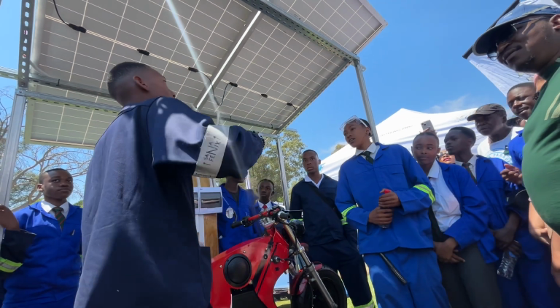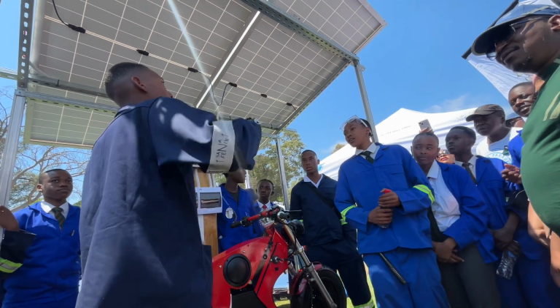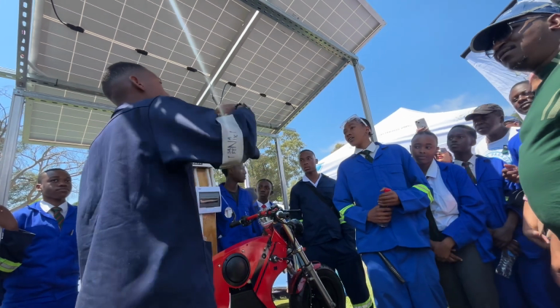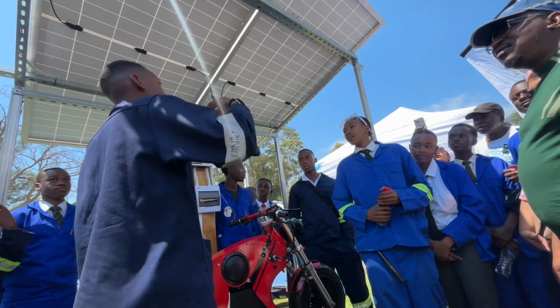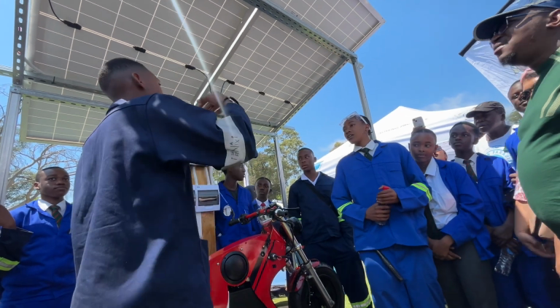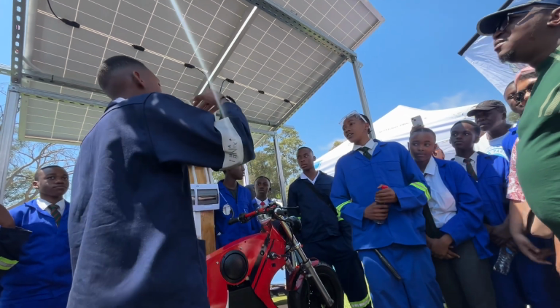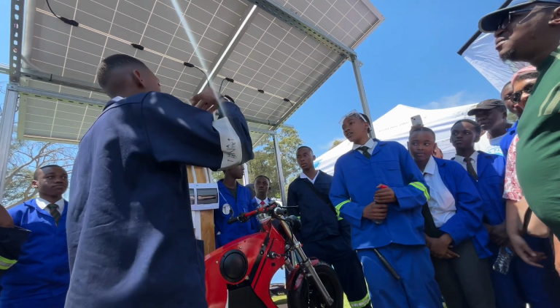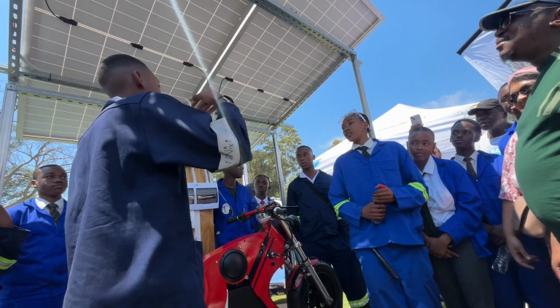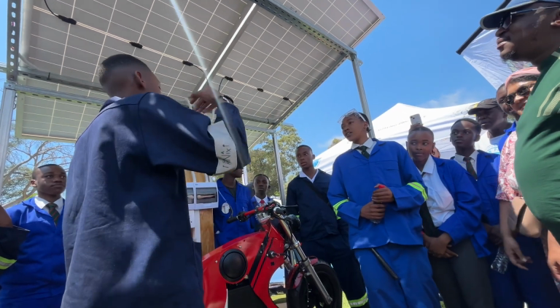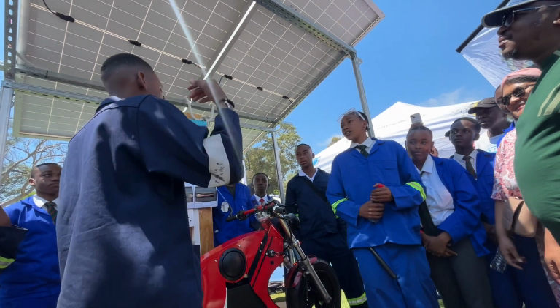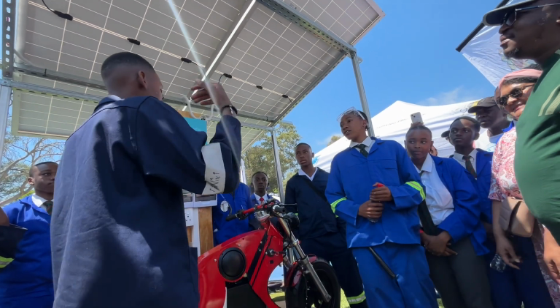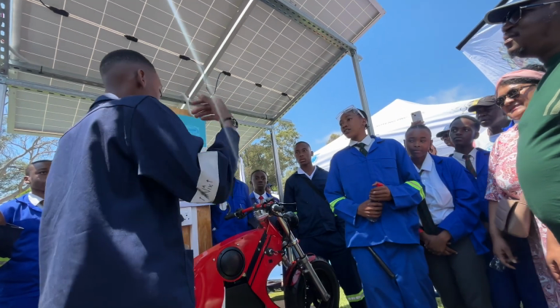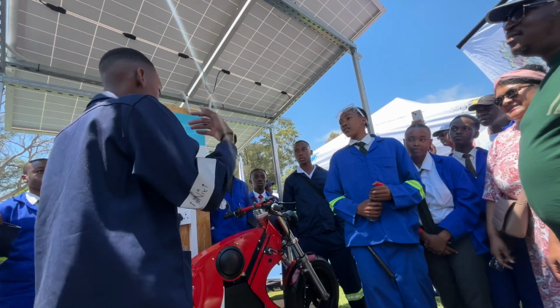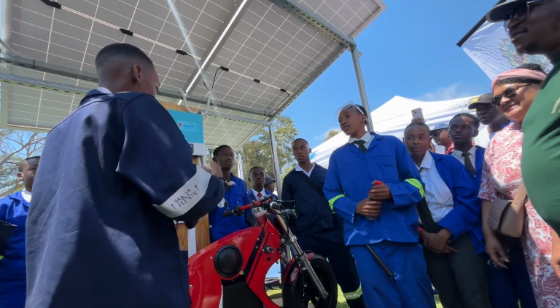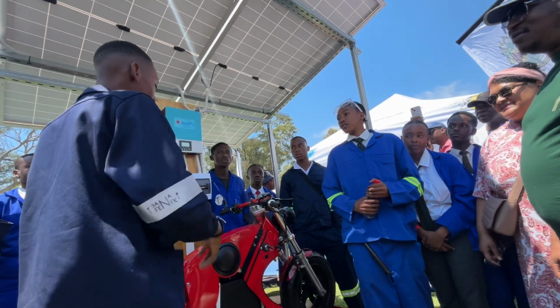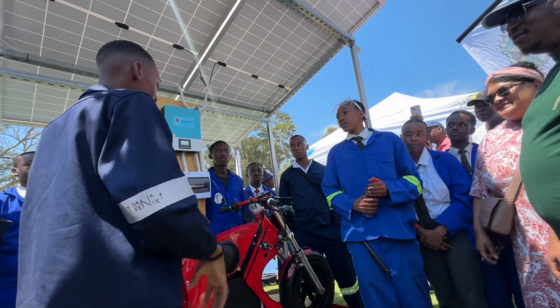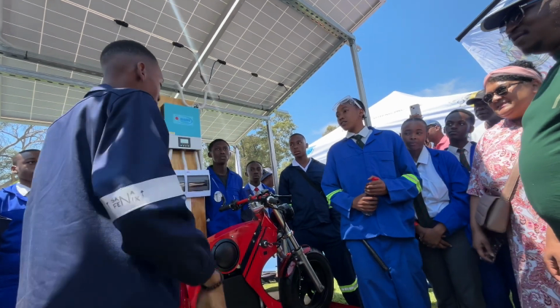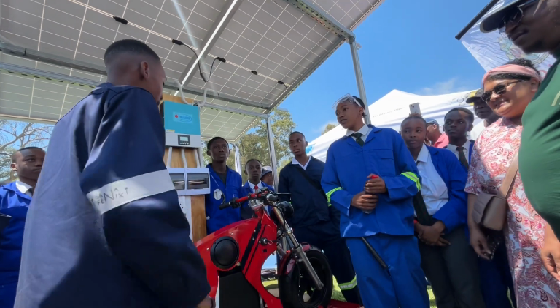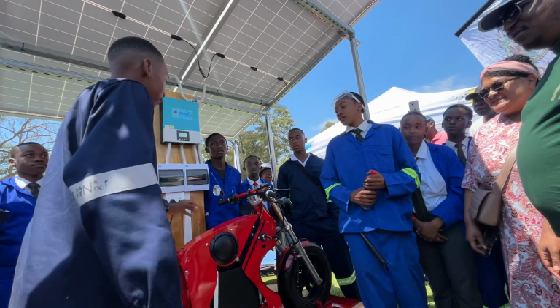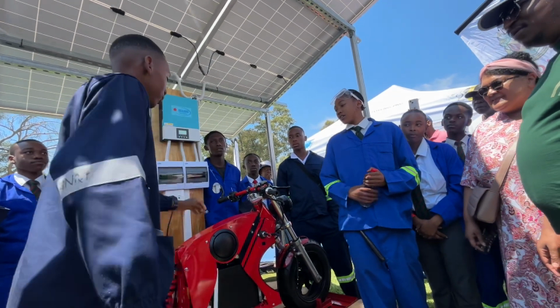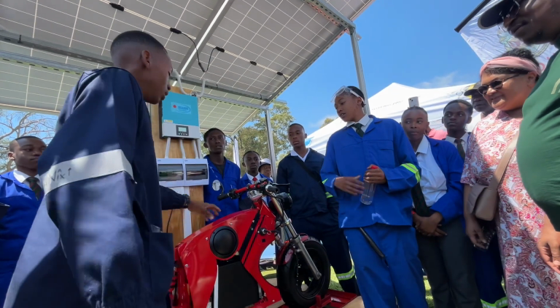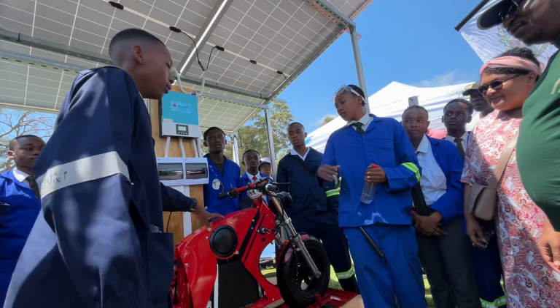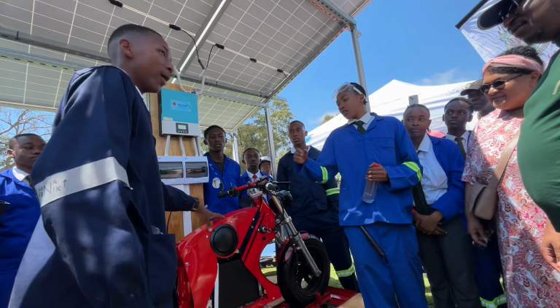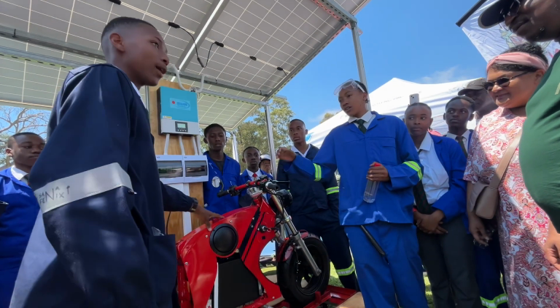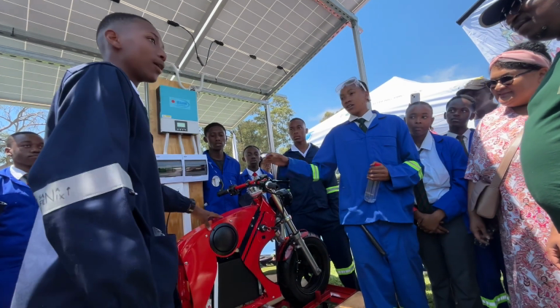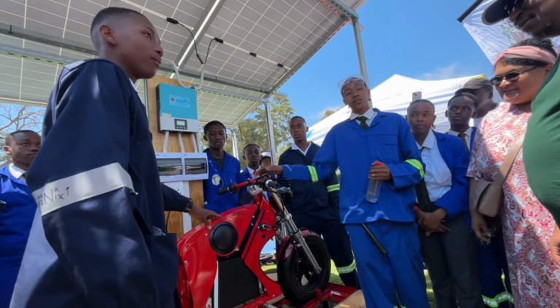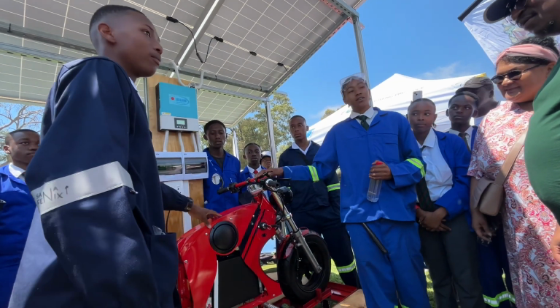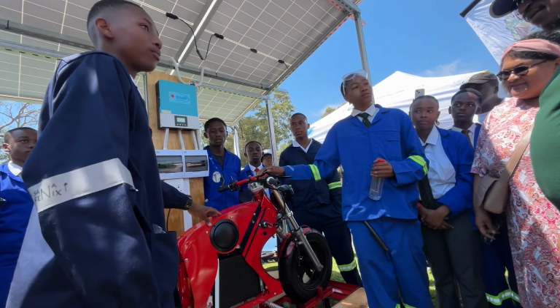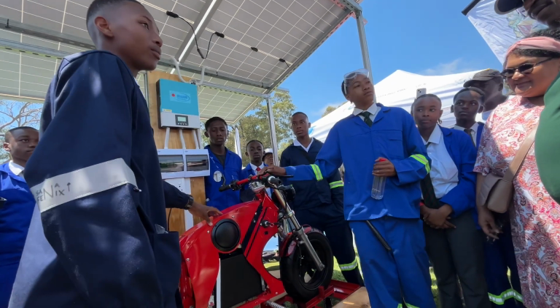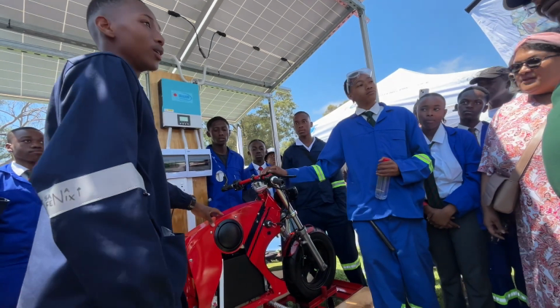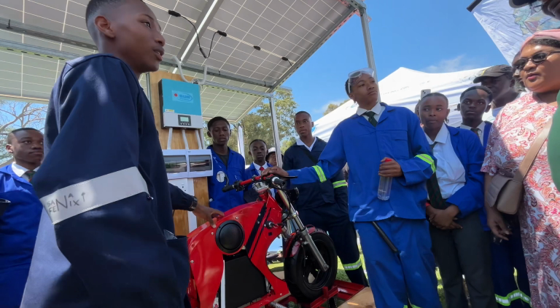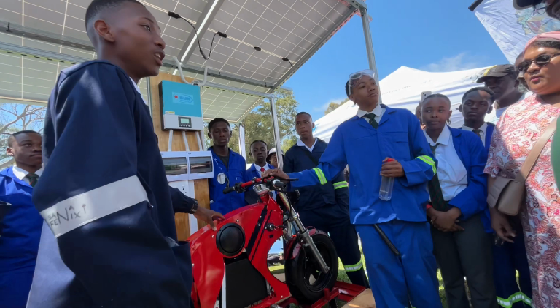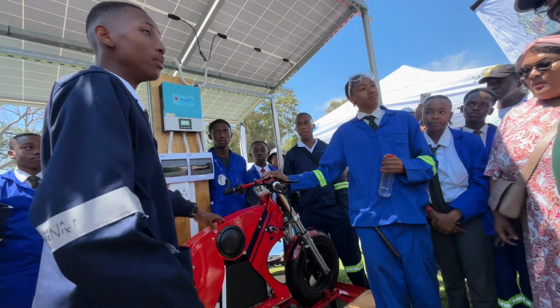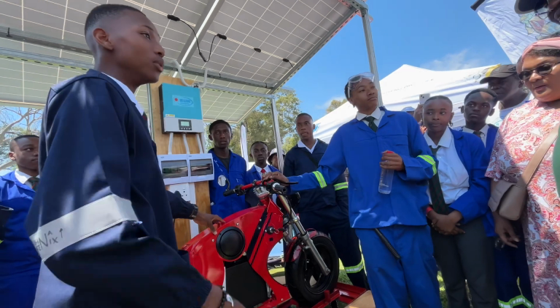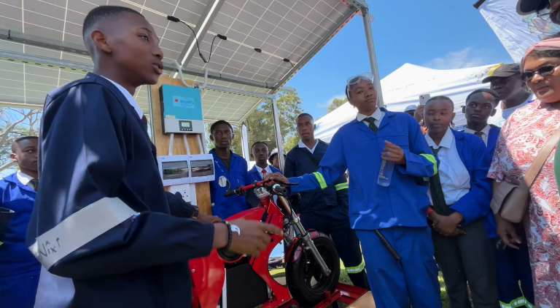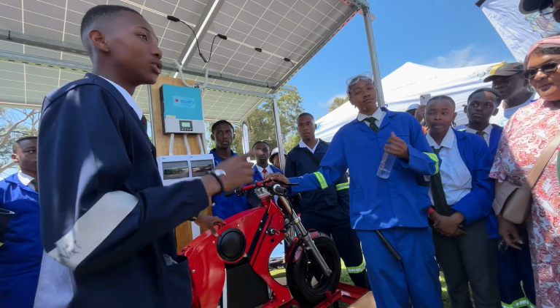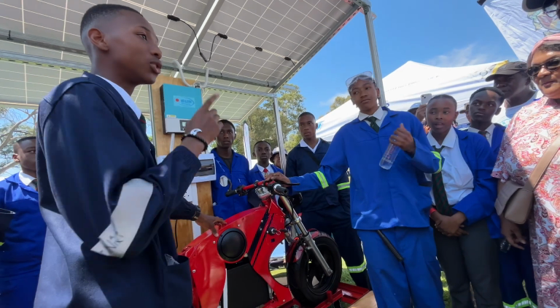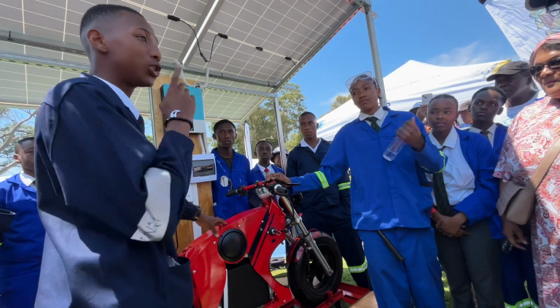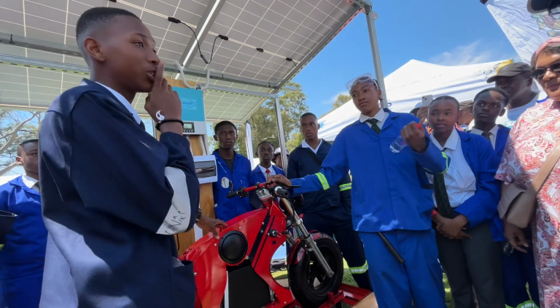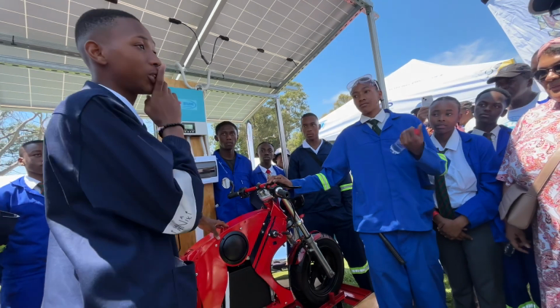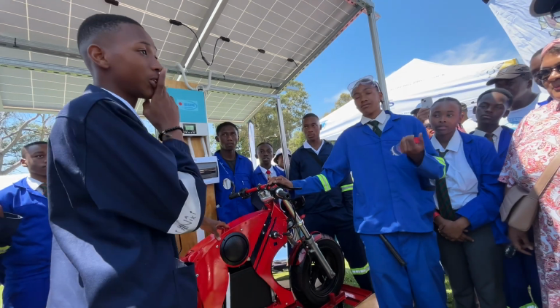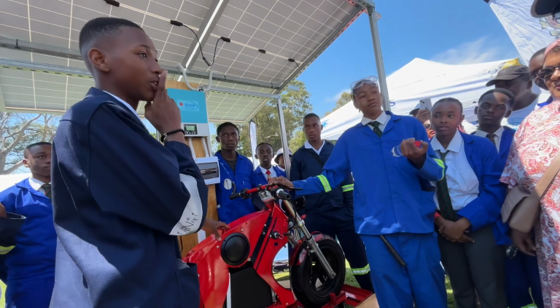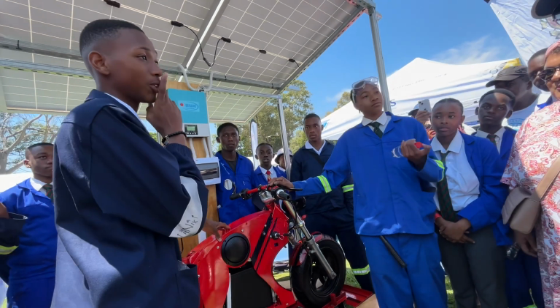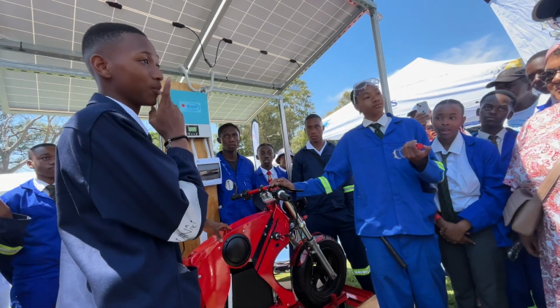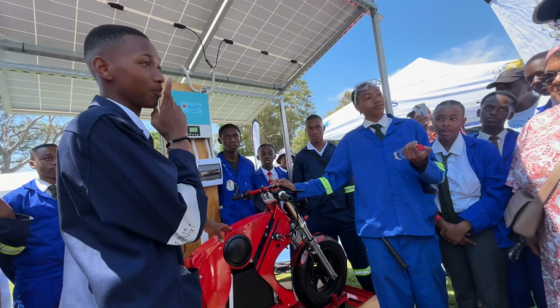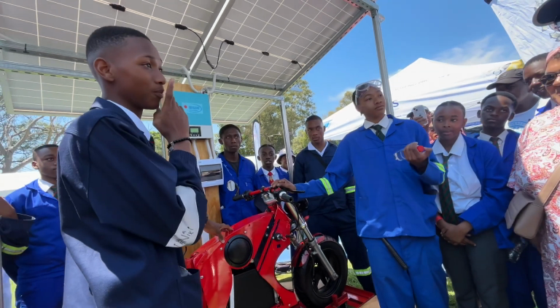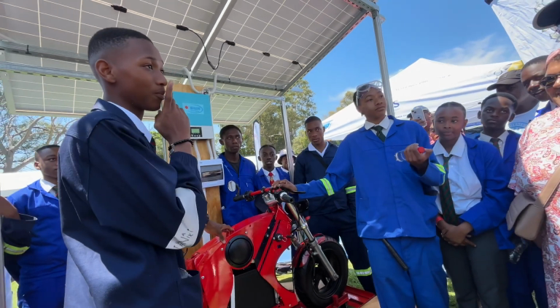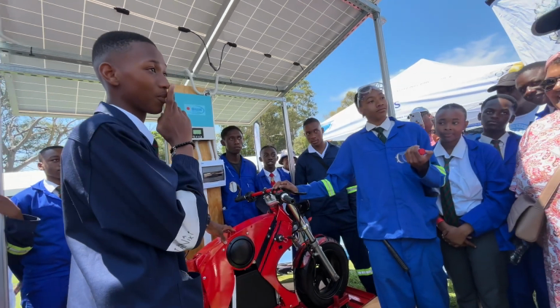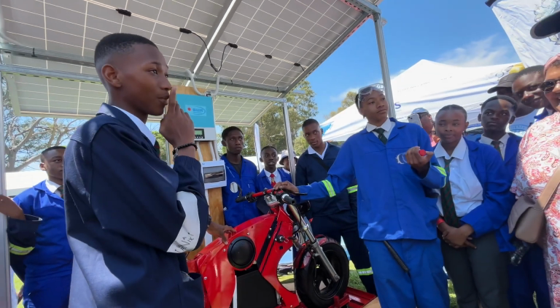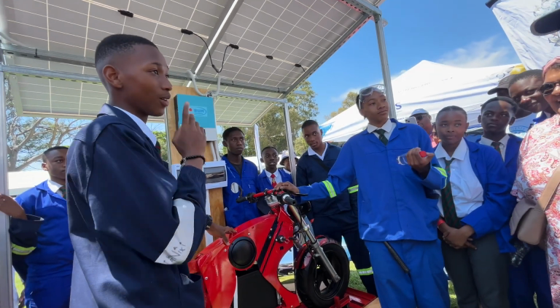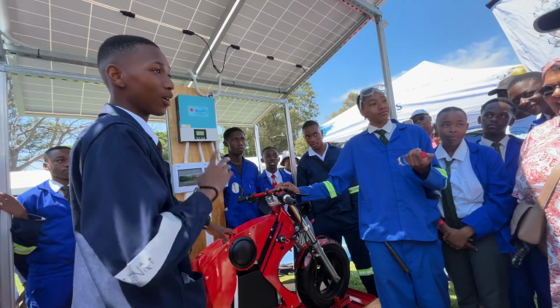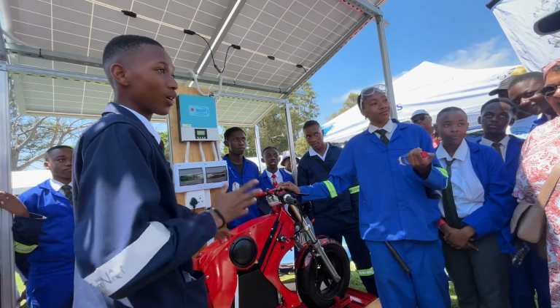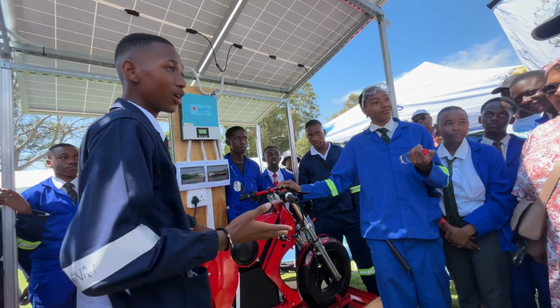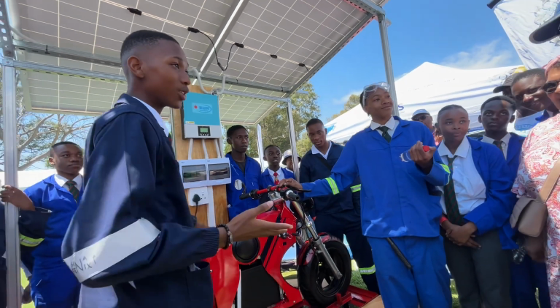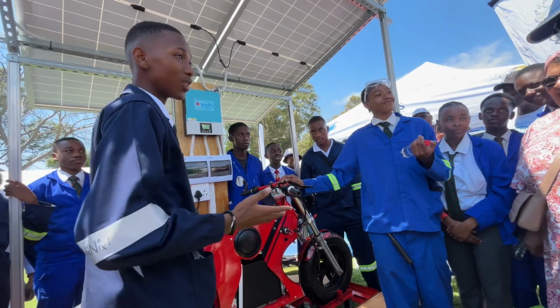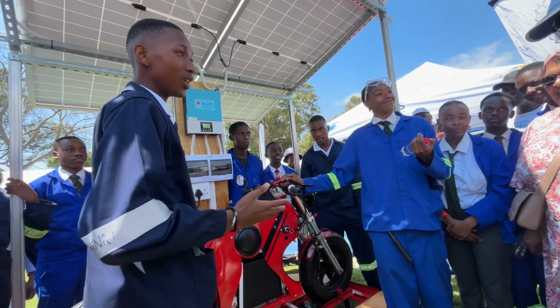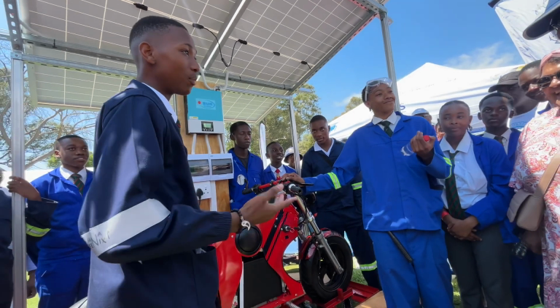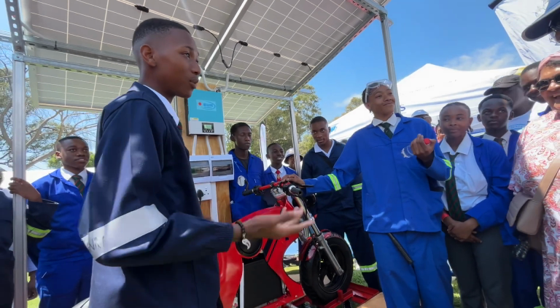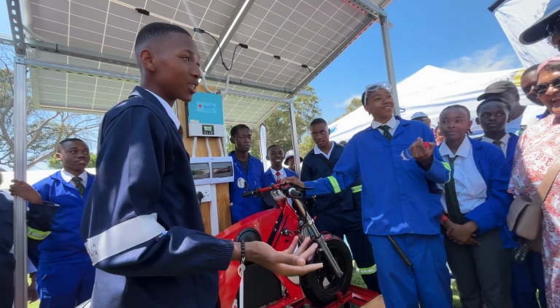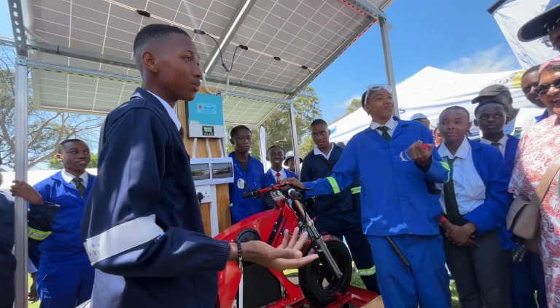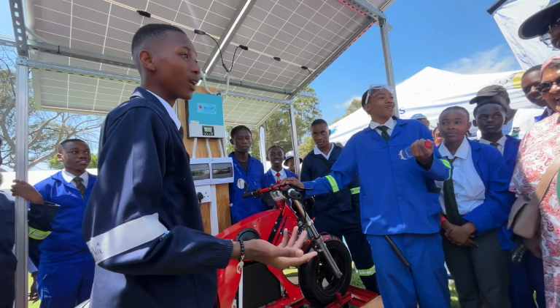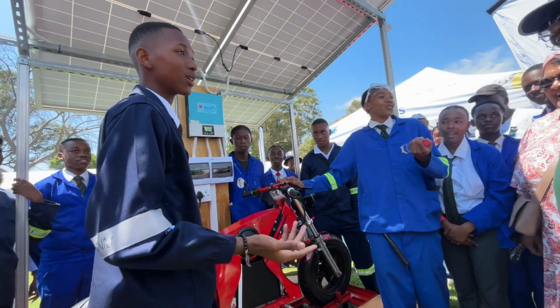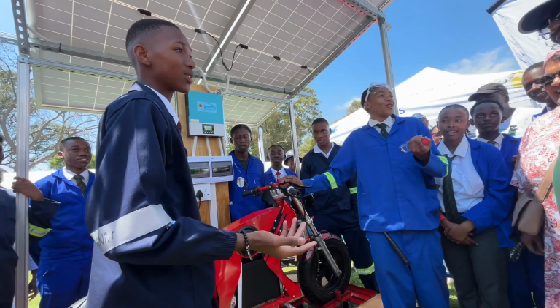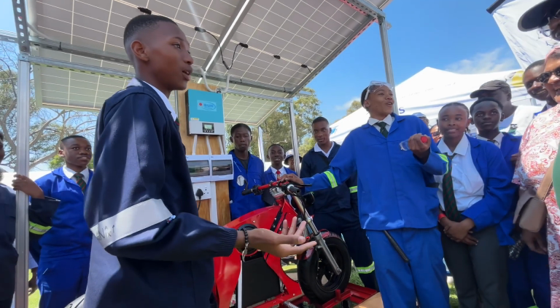So, this is our e-bike. The name is 'Shhh', because it doesn't make a sound.